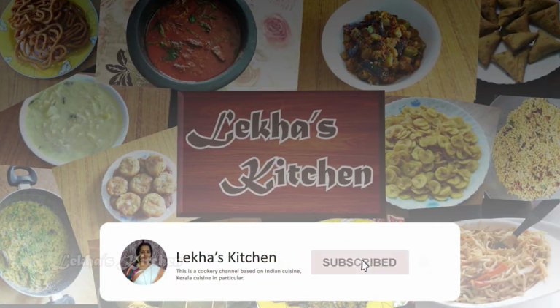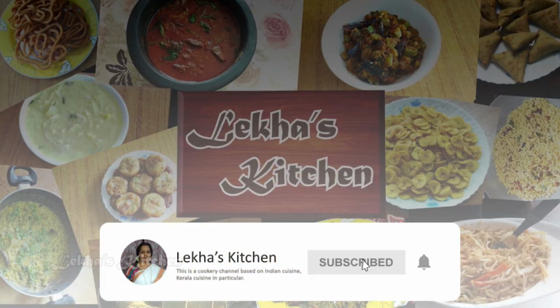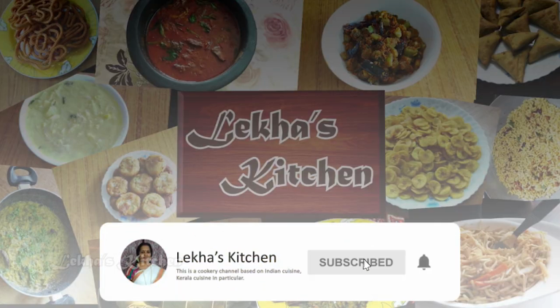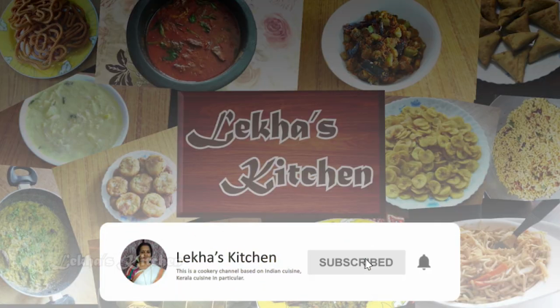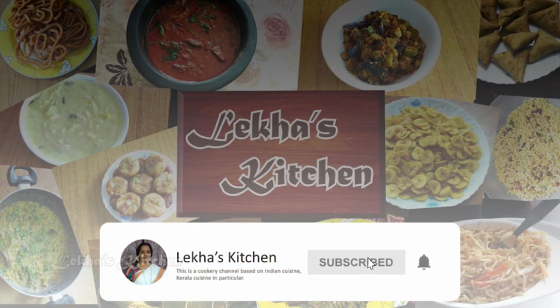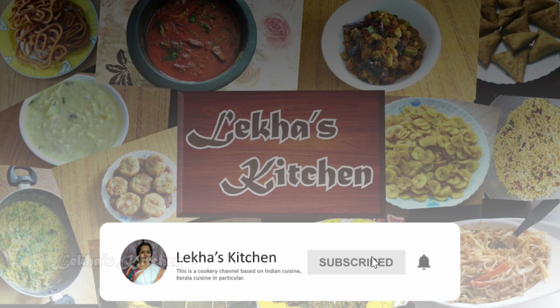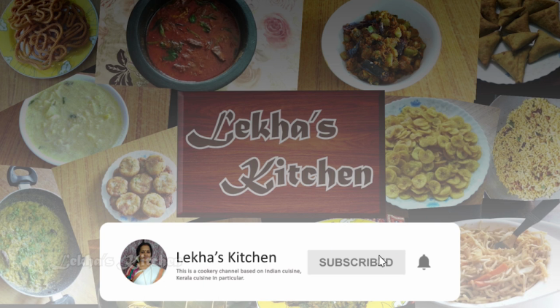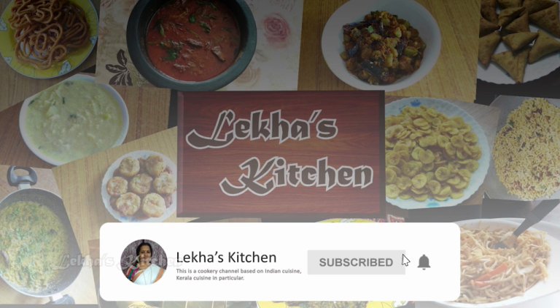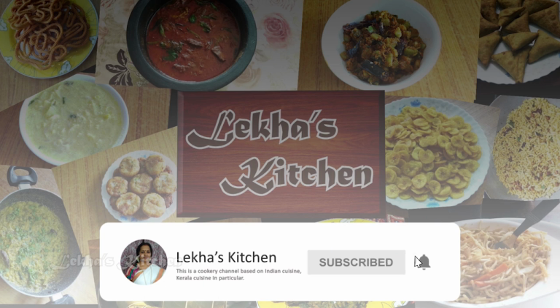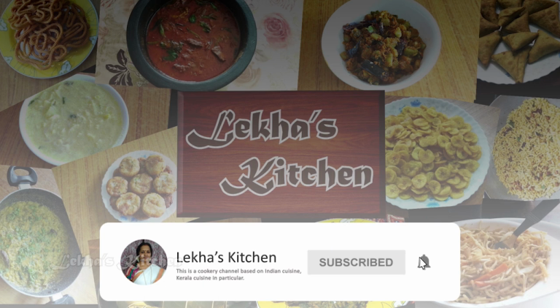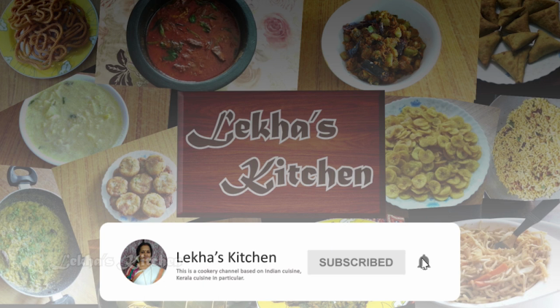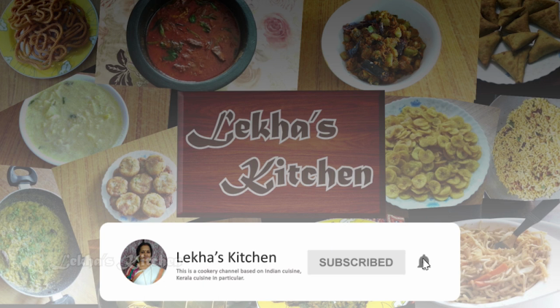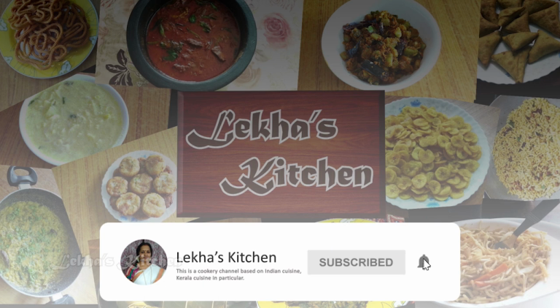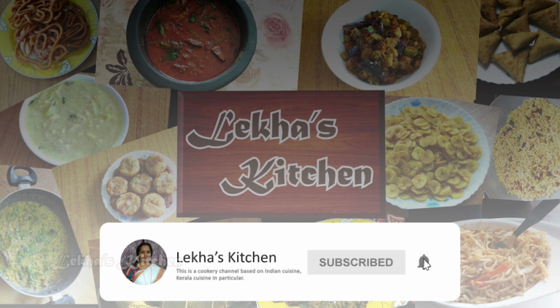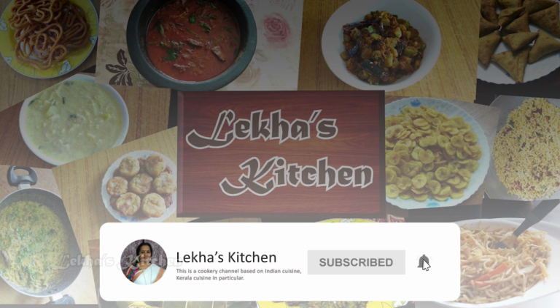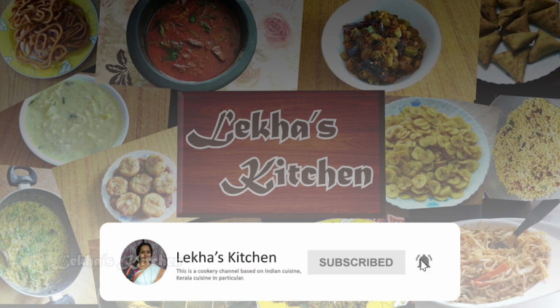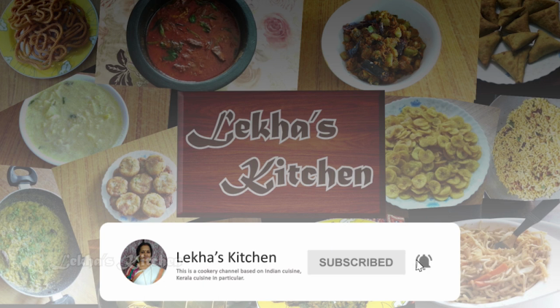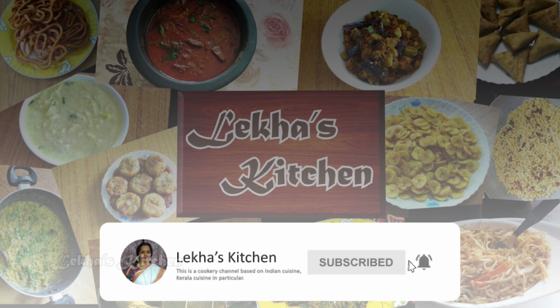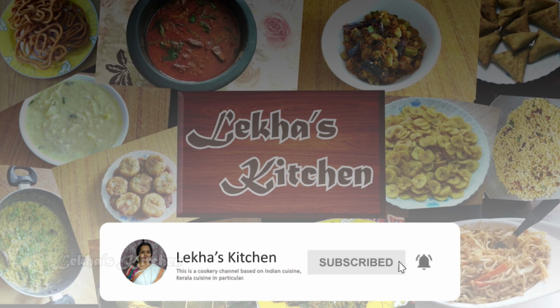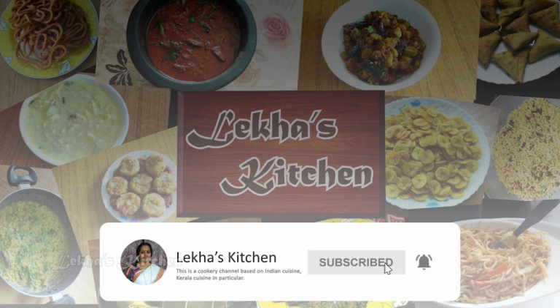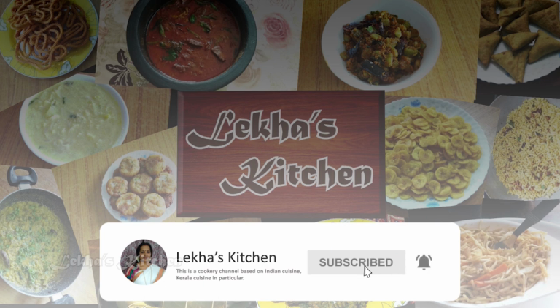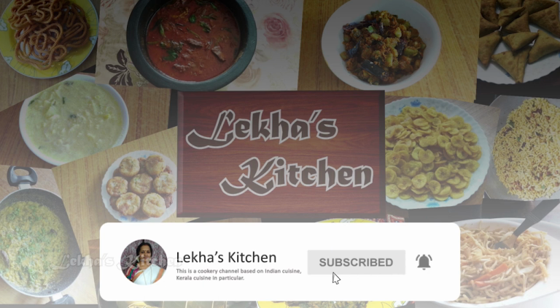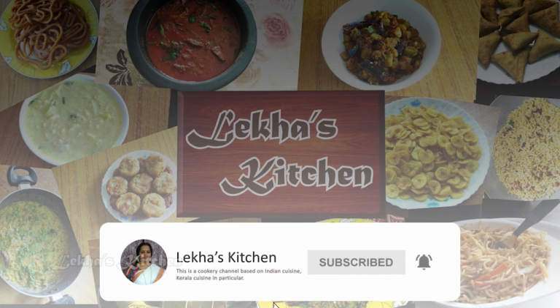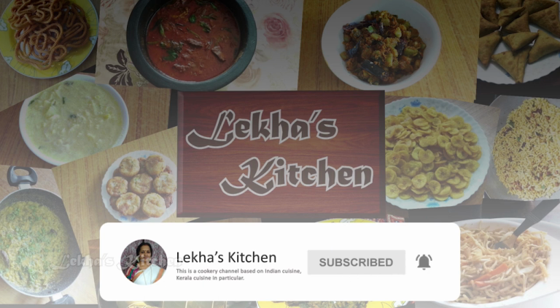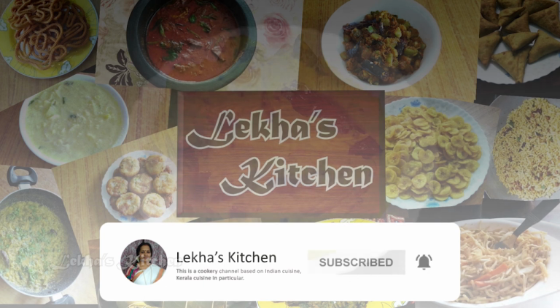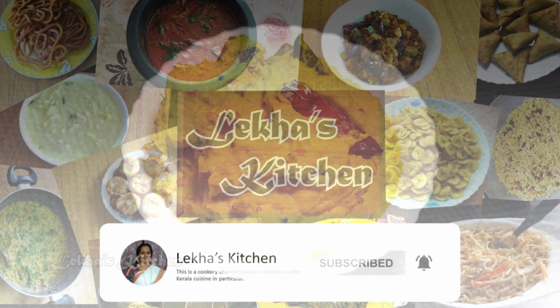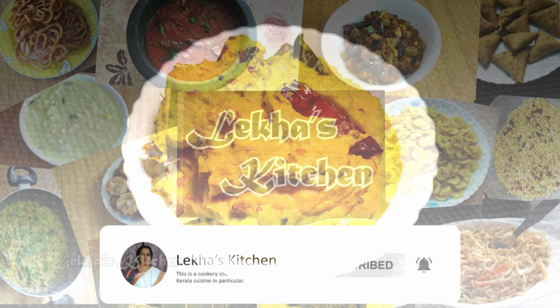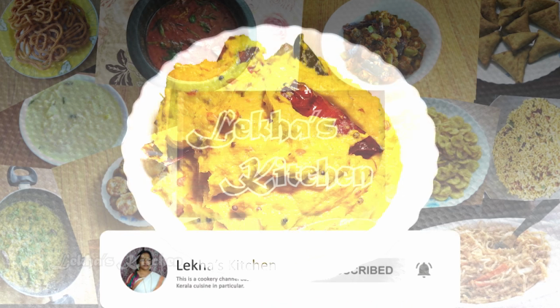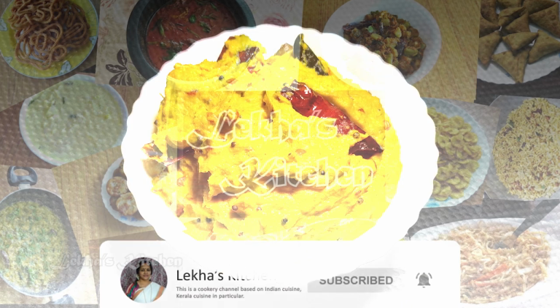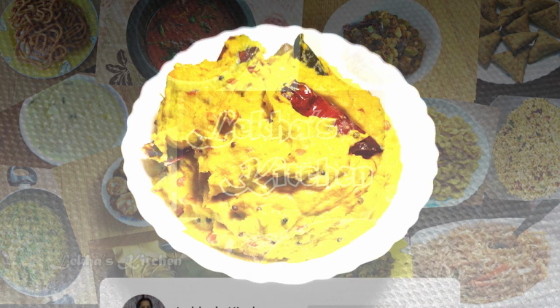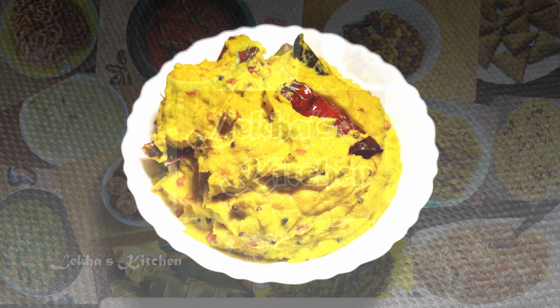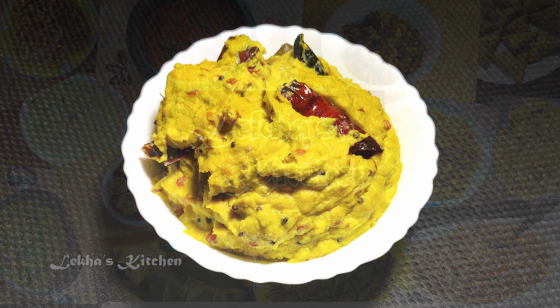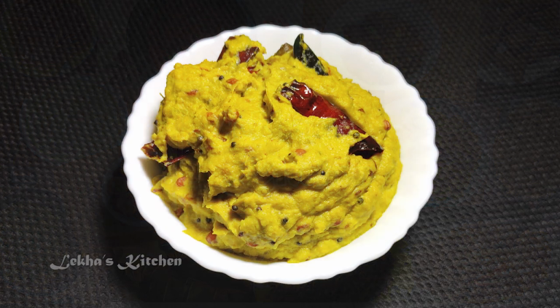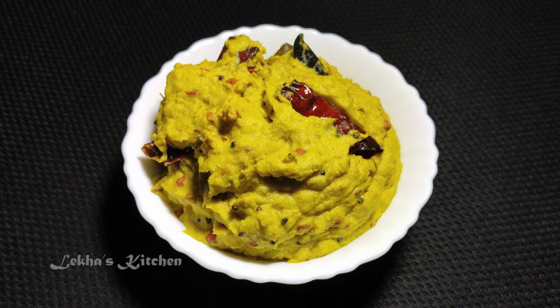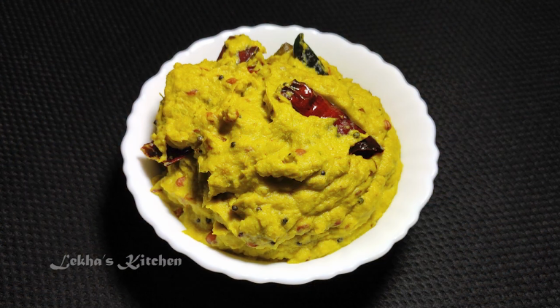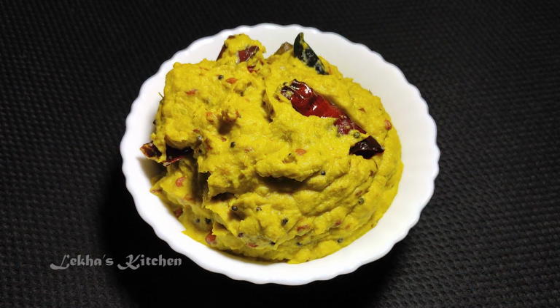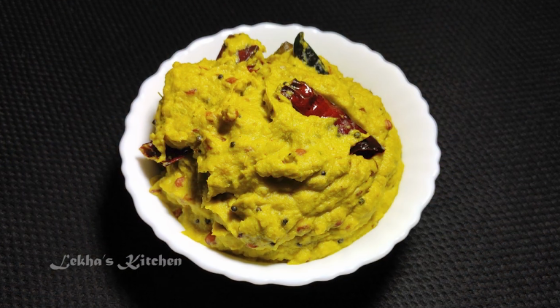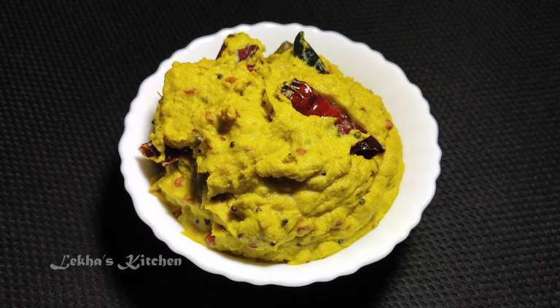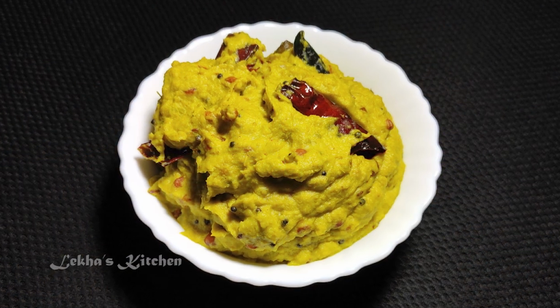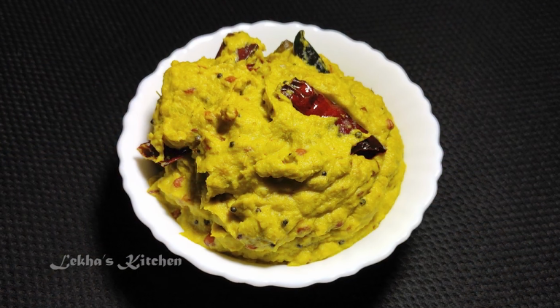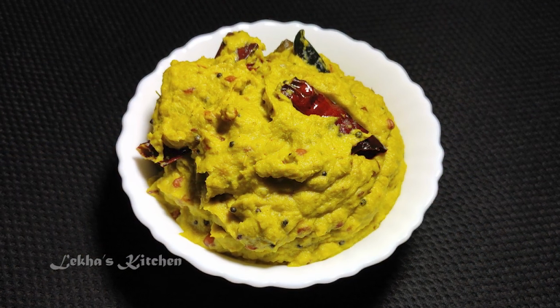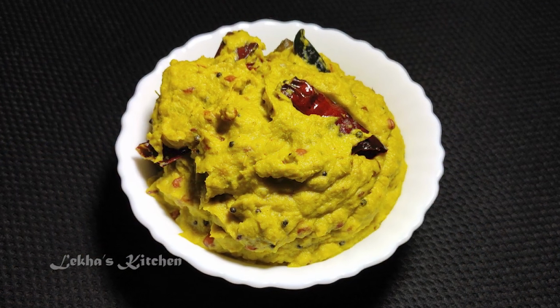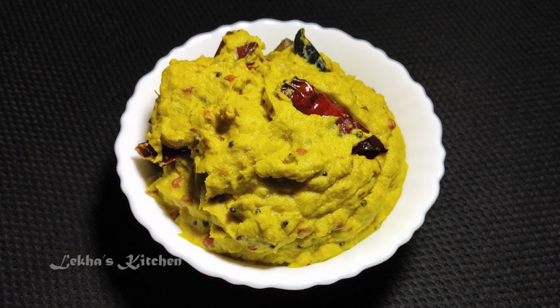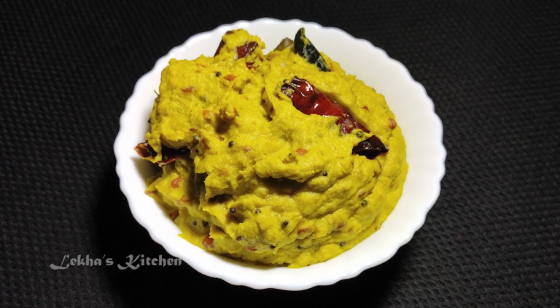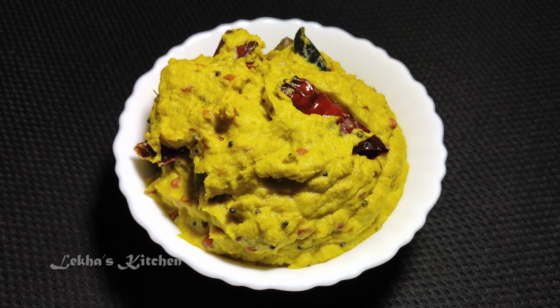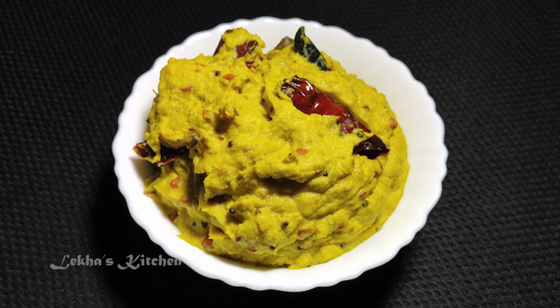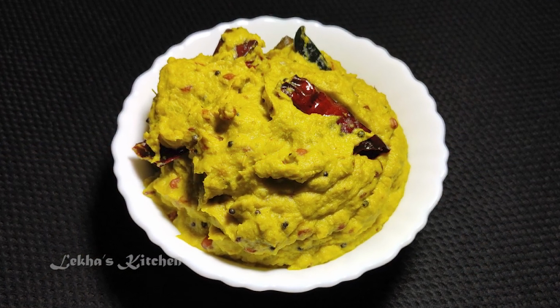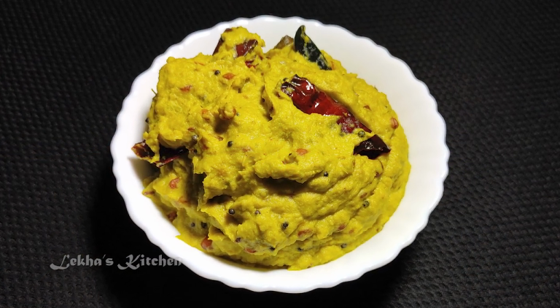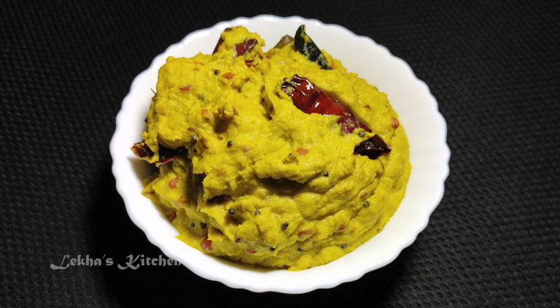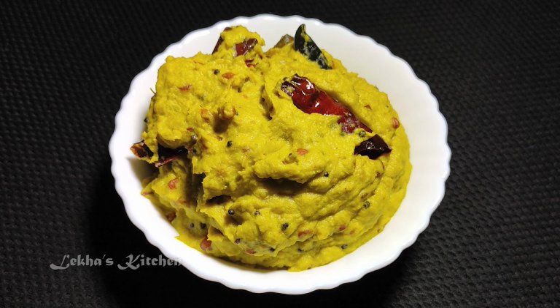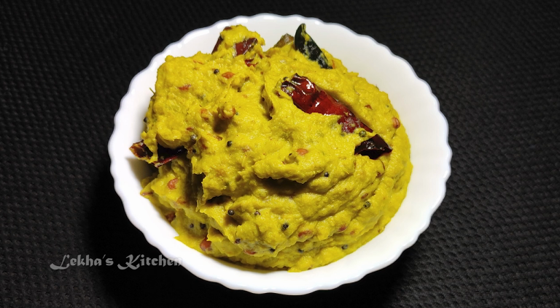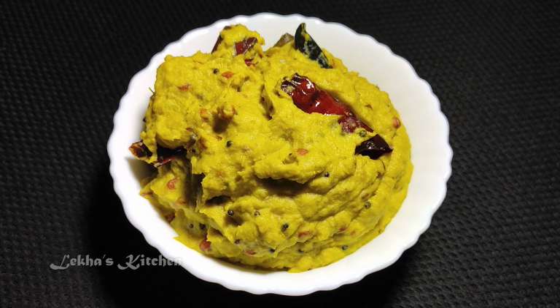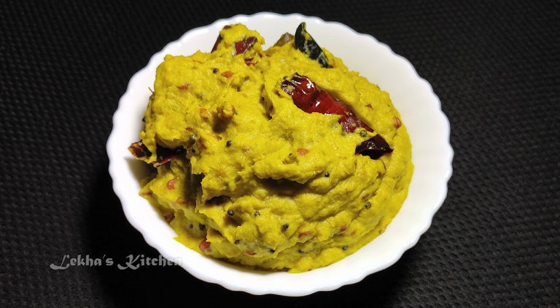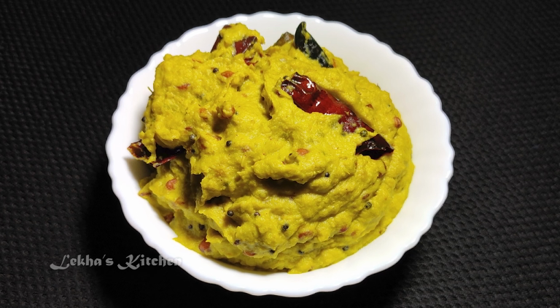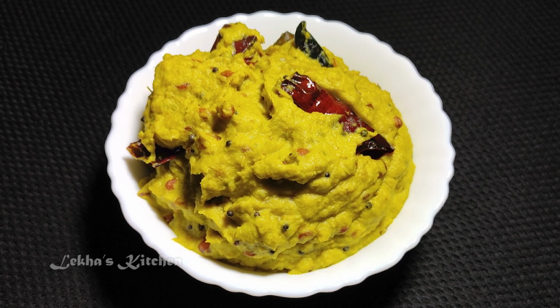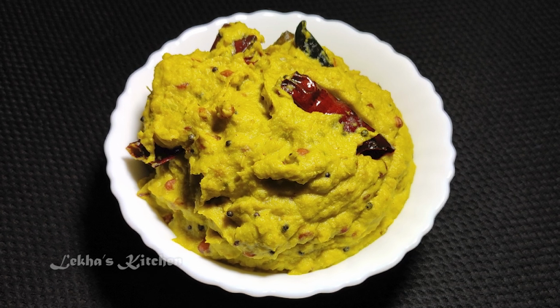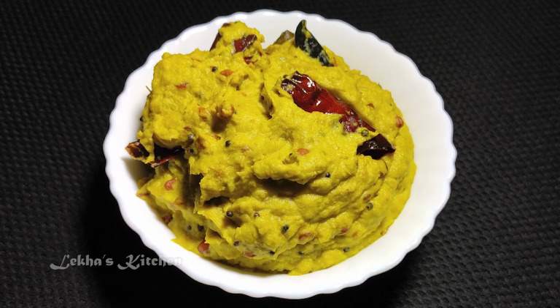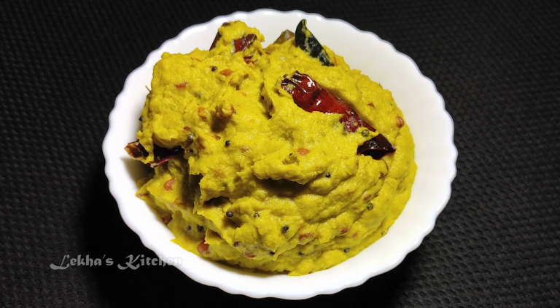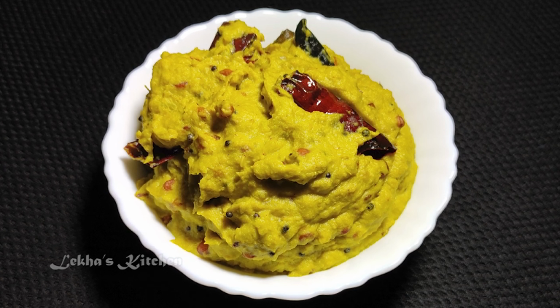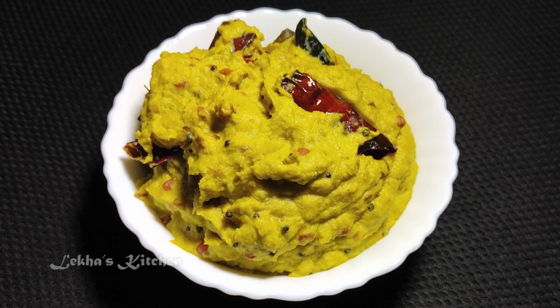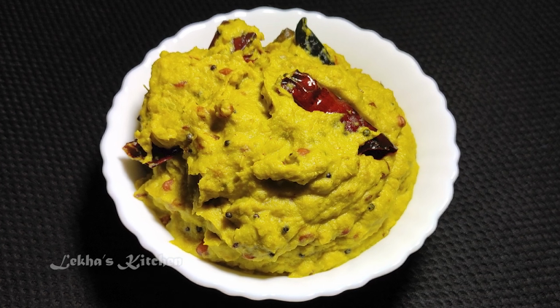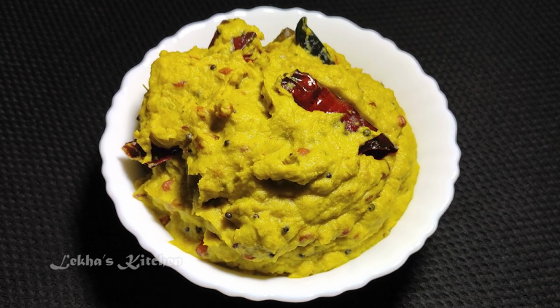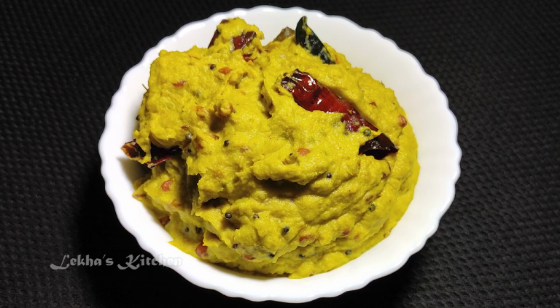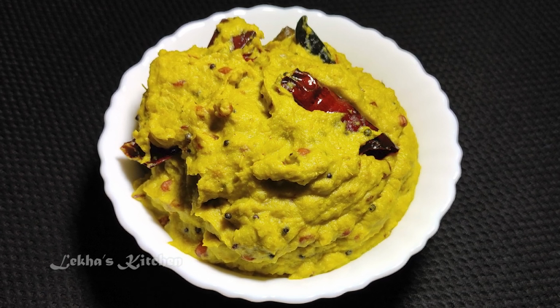Hello everyone! Today, I am going to give you a nice recipe in the Vethisthamaya Rujji.